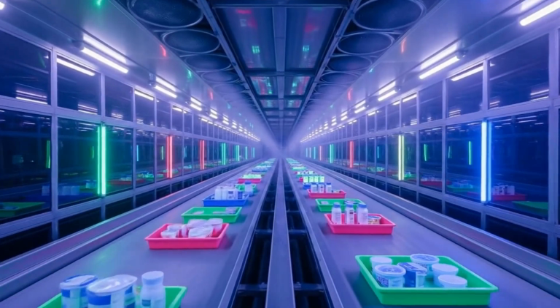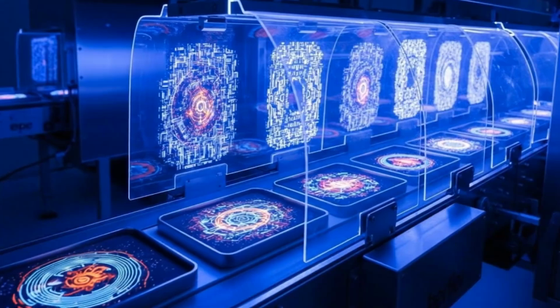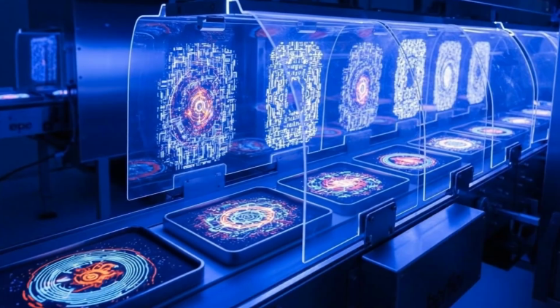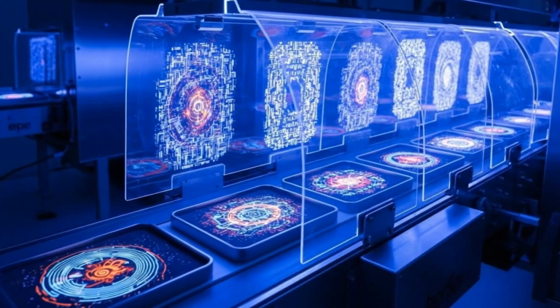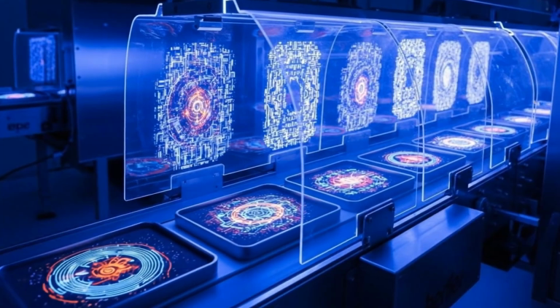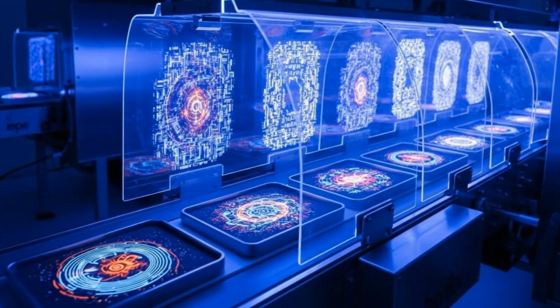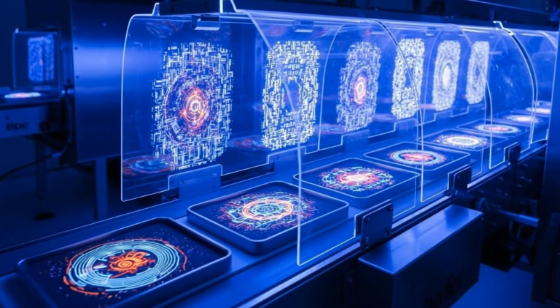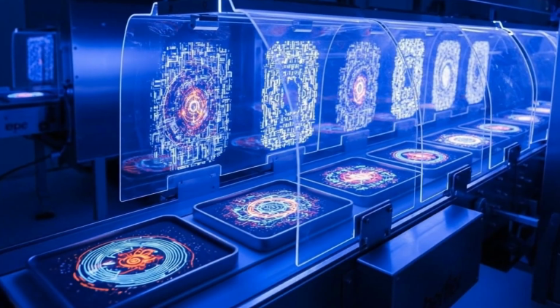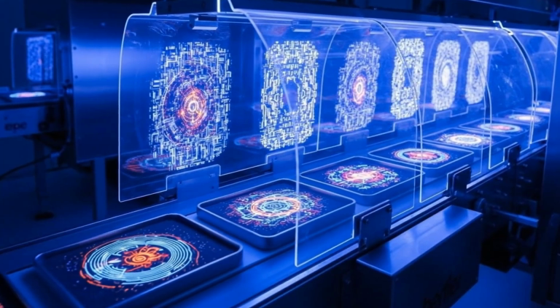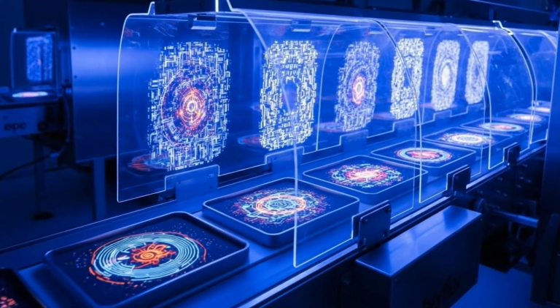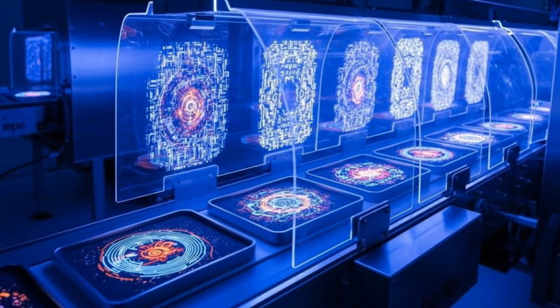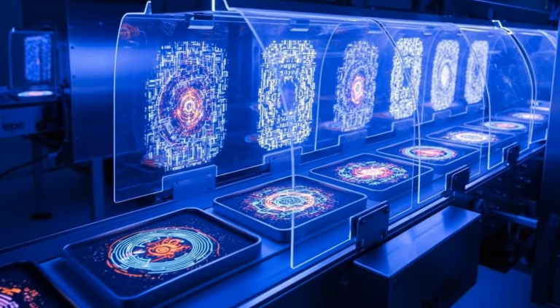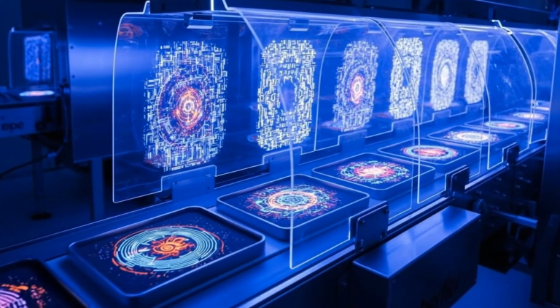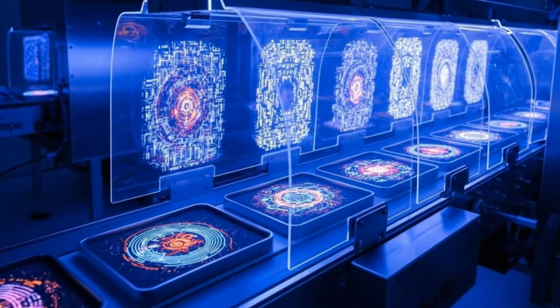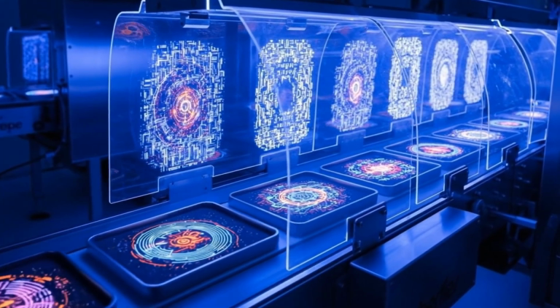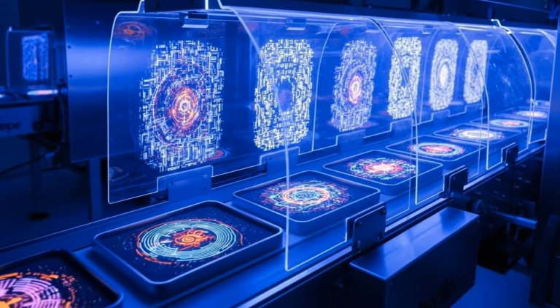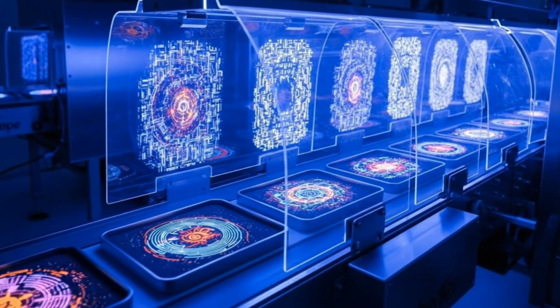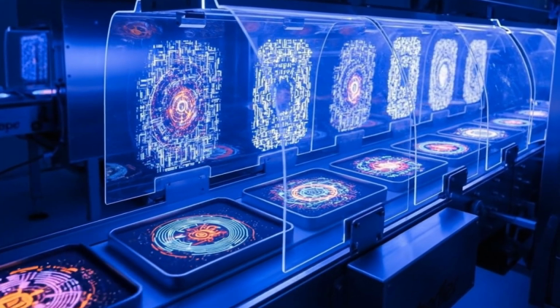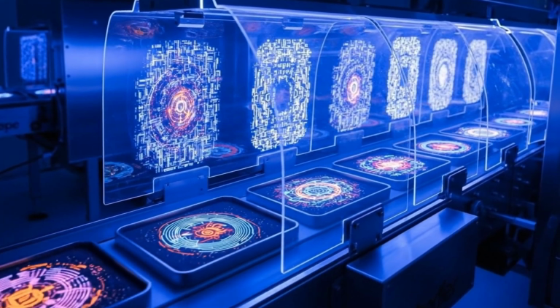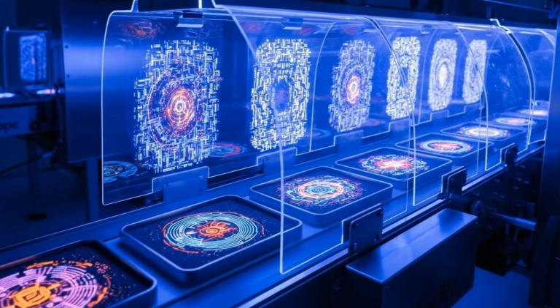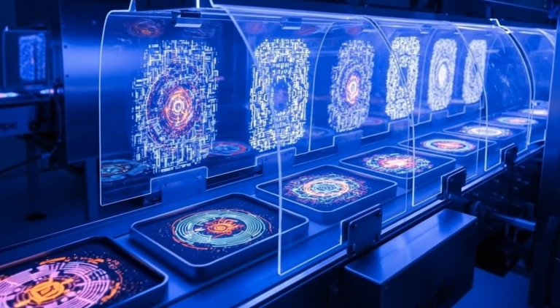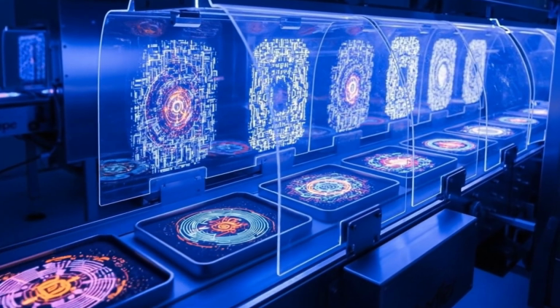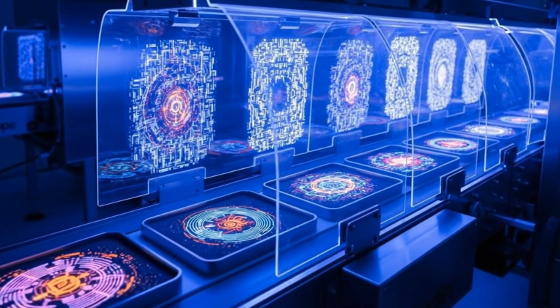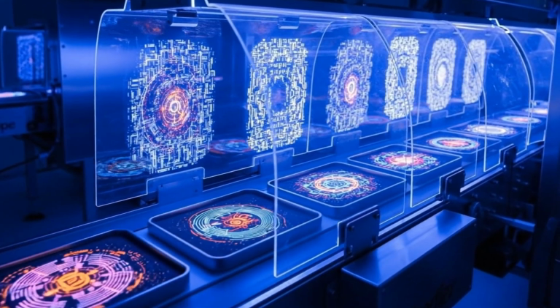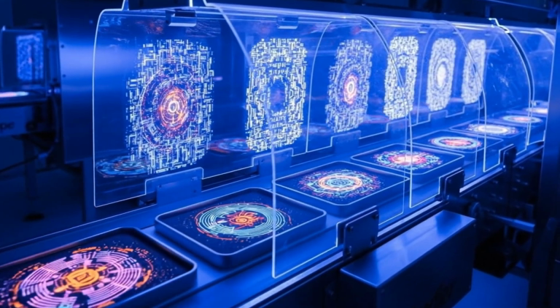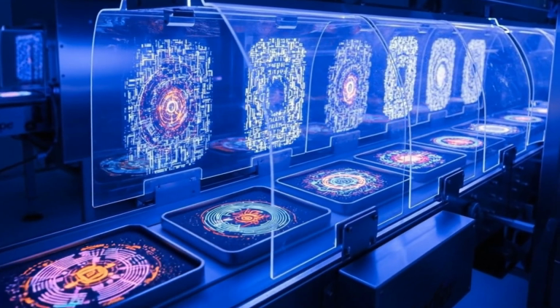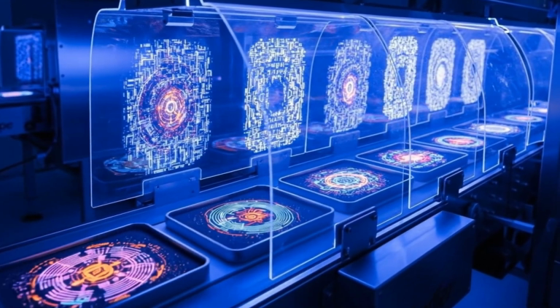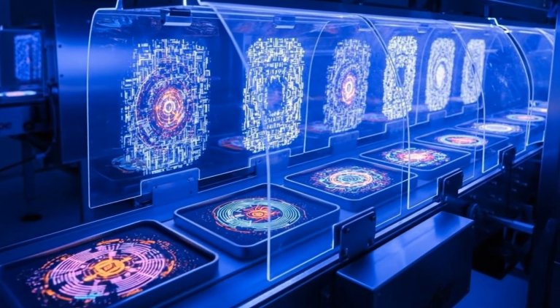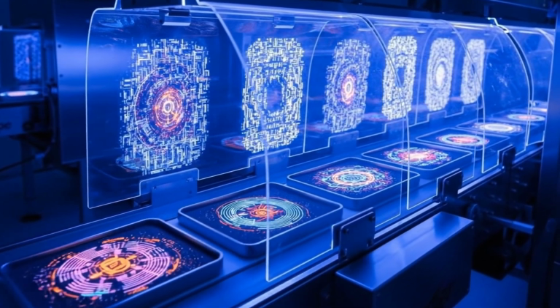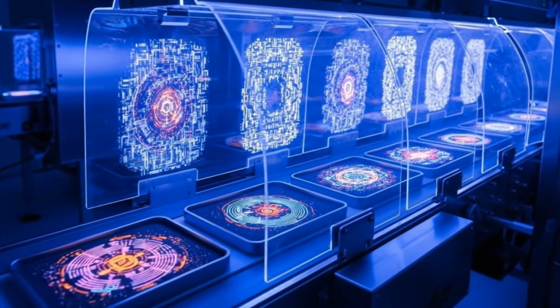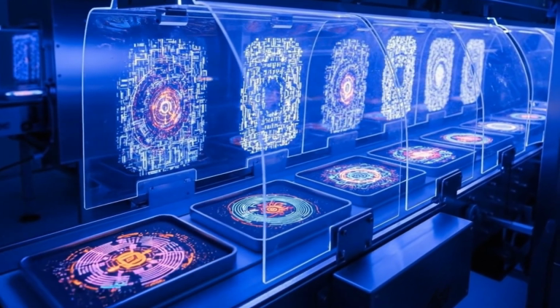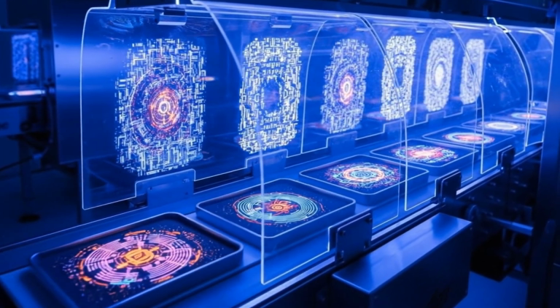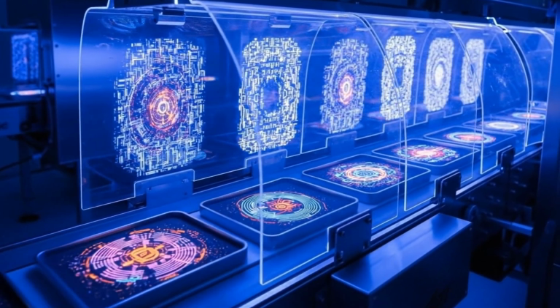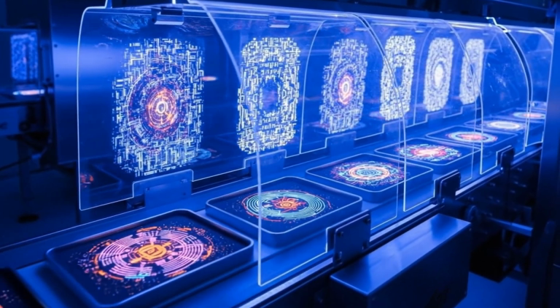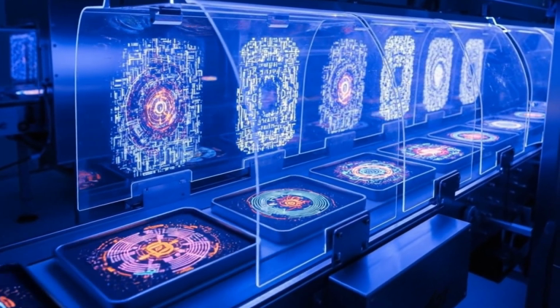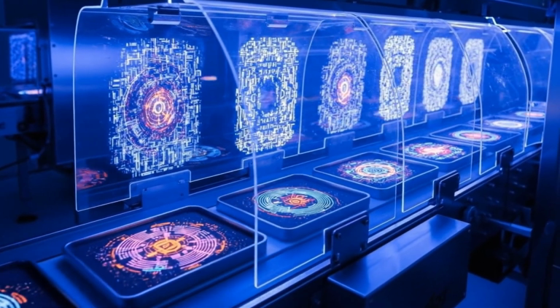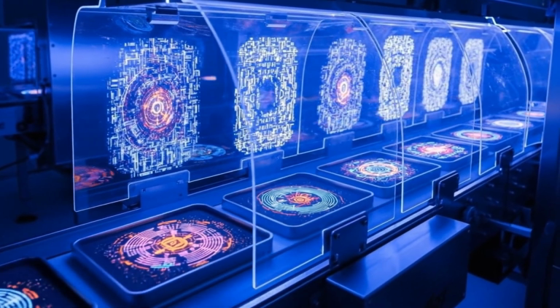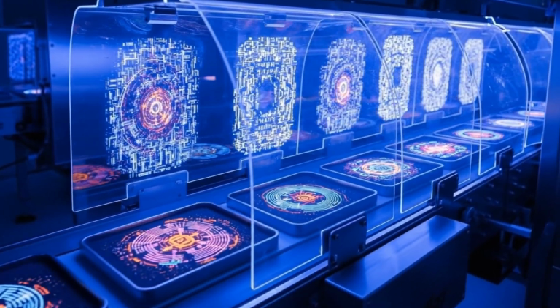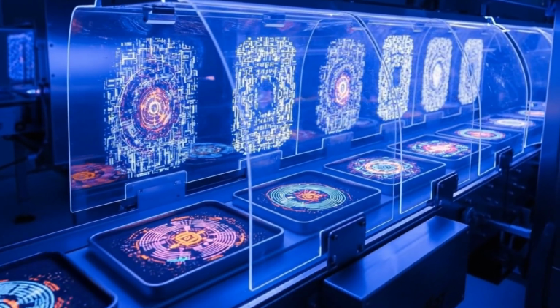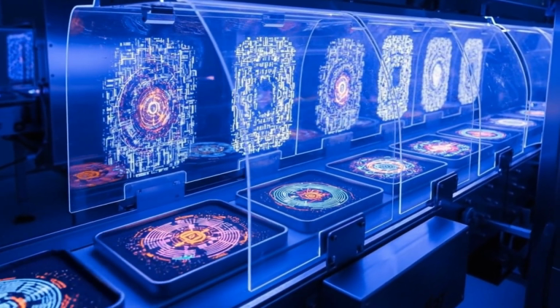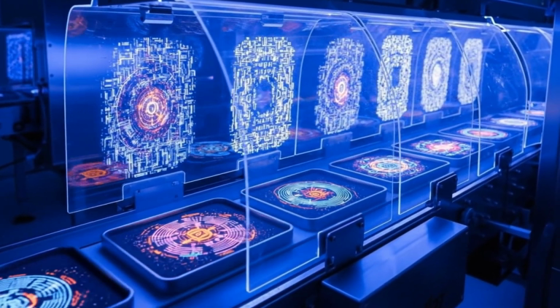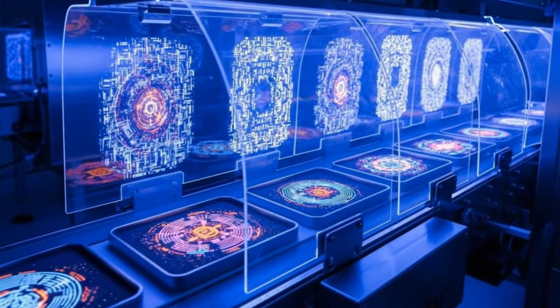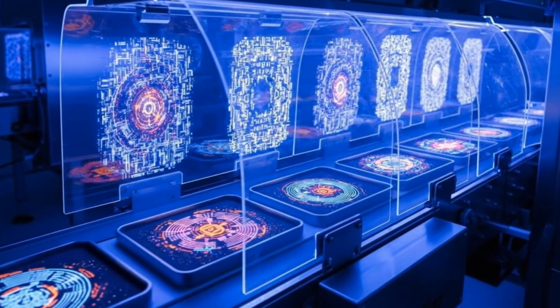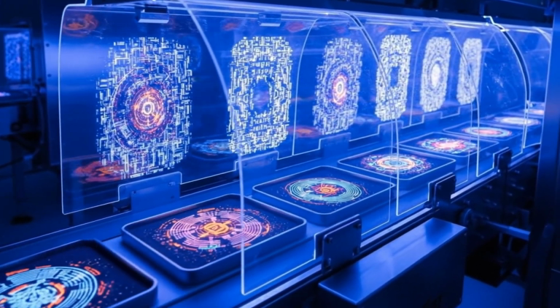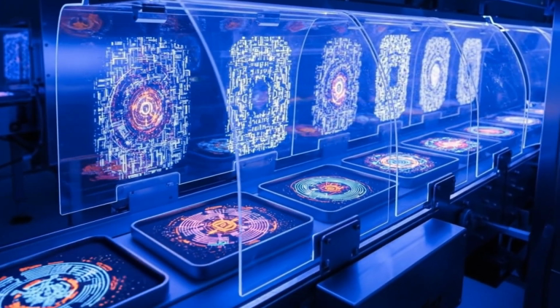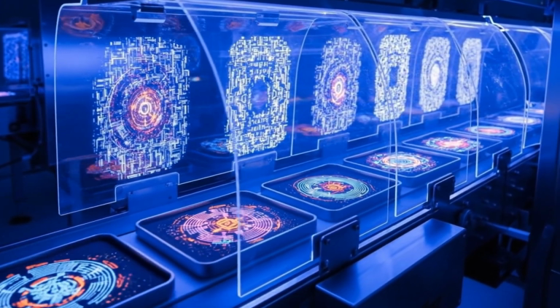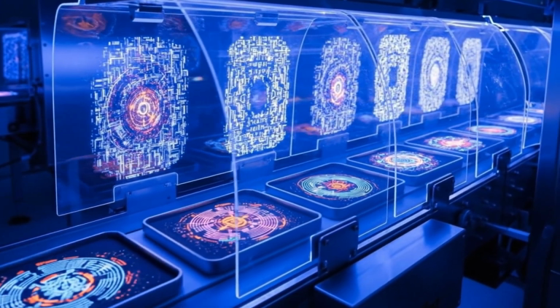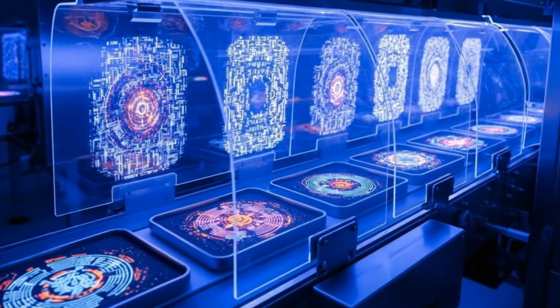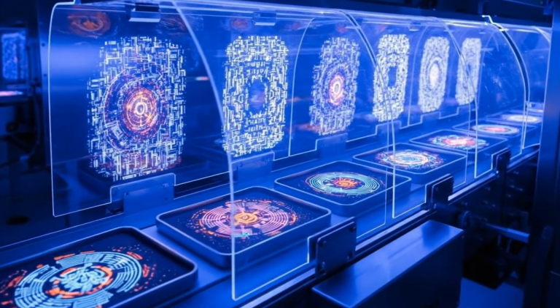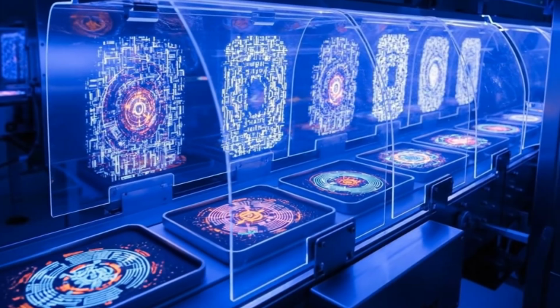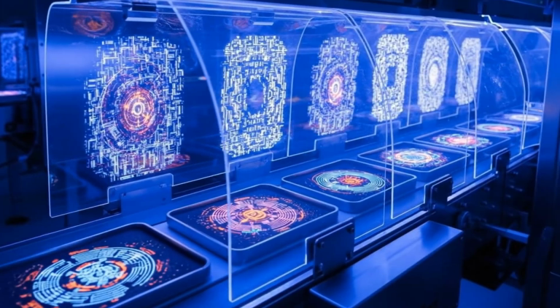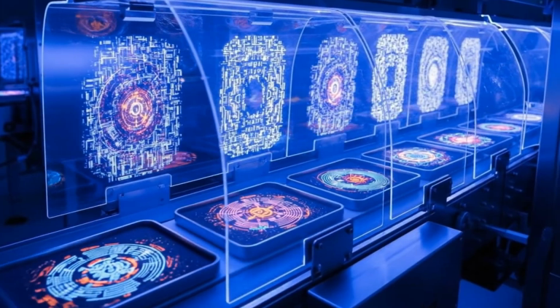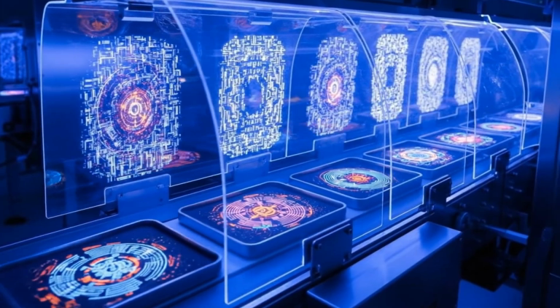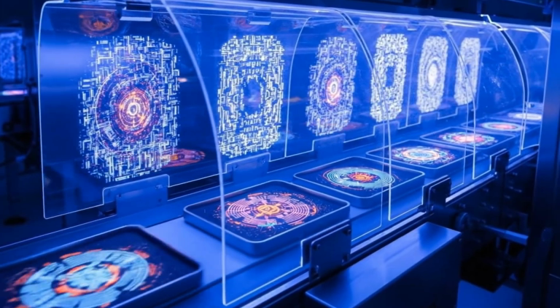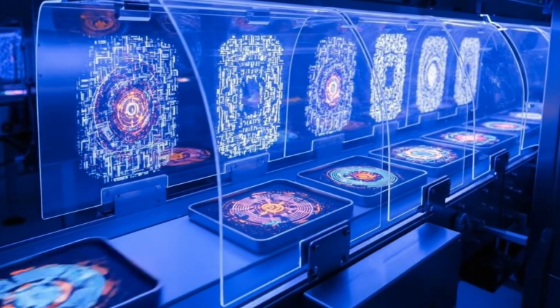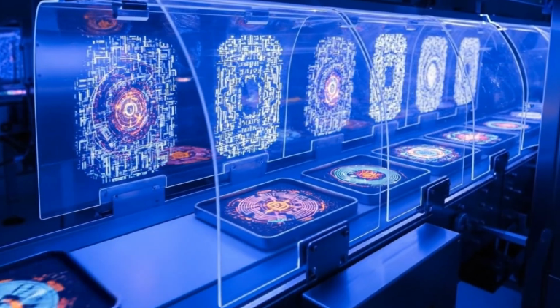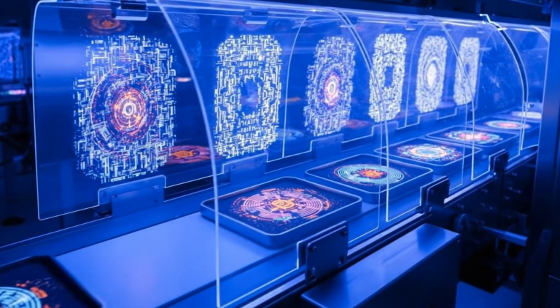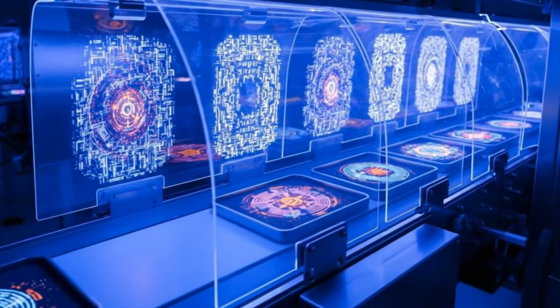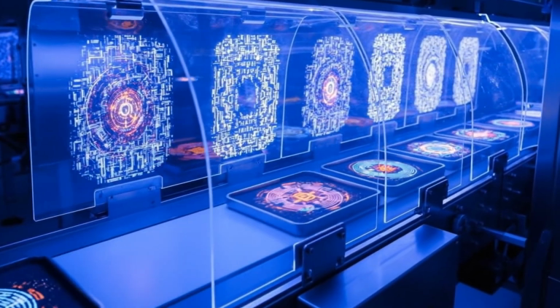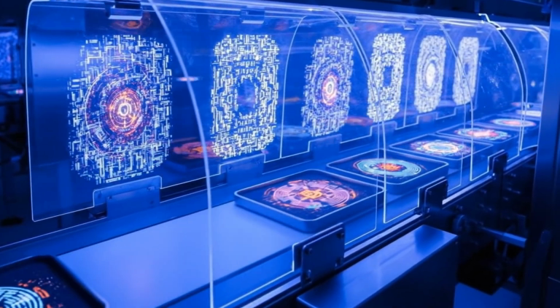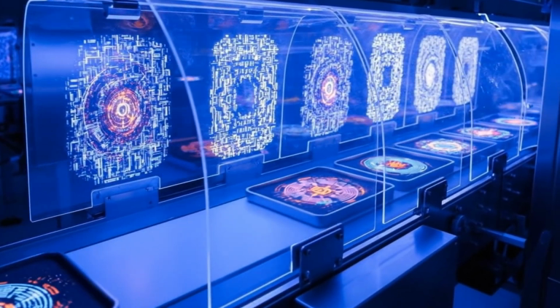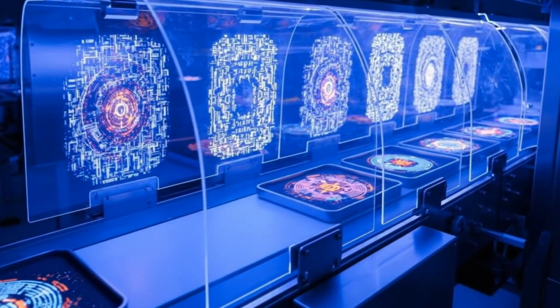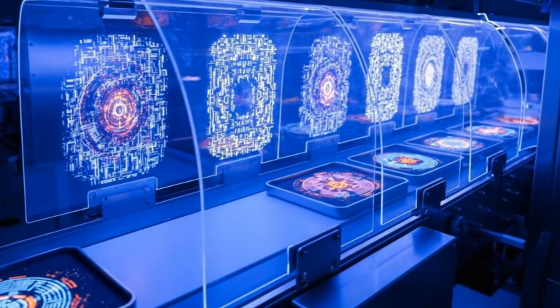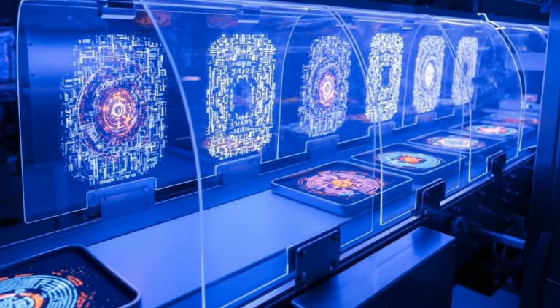Harnessing the power of focused UV light, we activate the indicators, ensuring quality control at every stage.